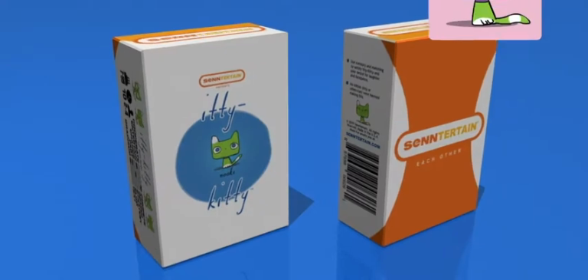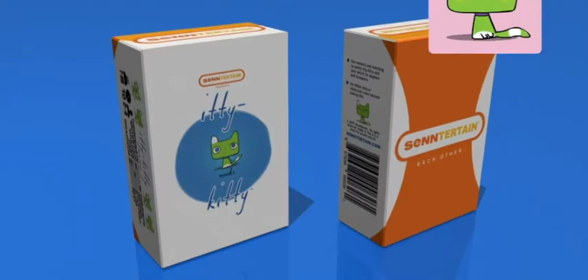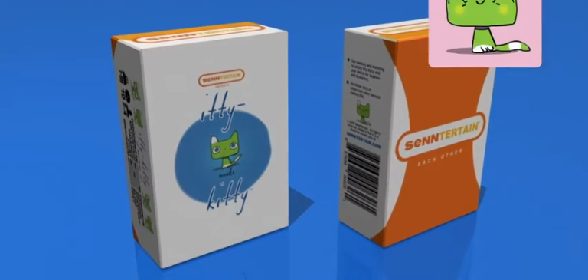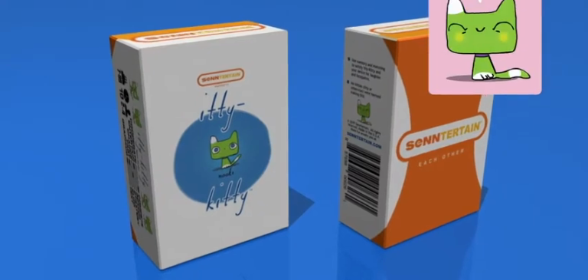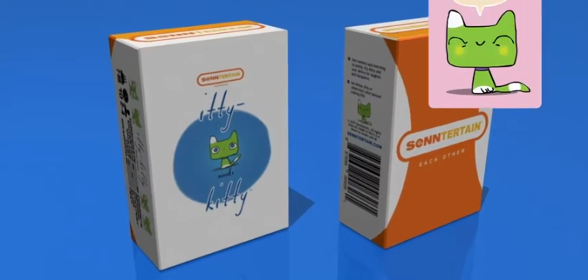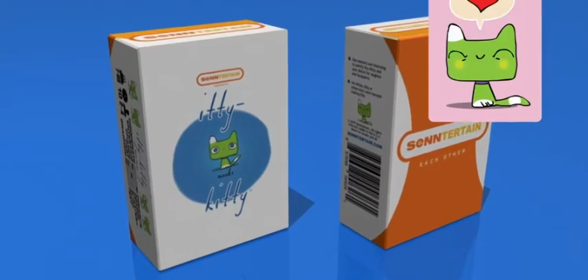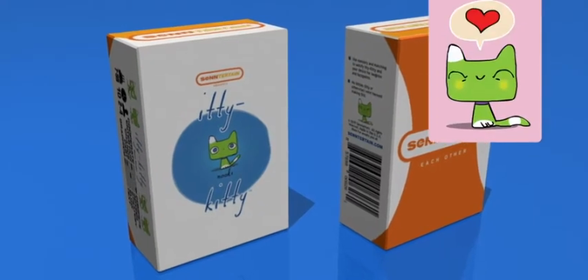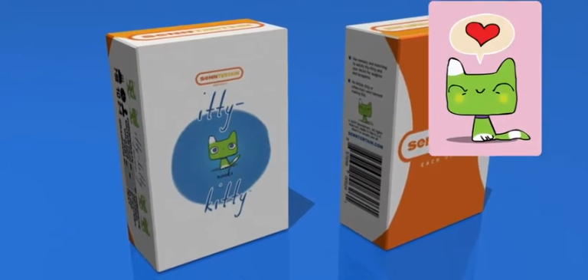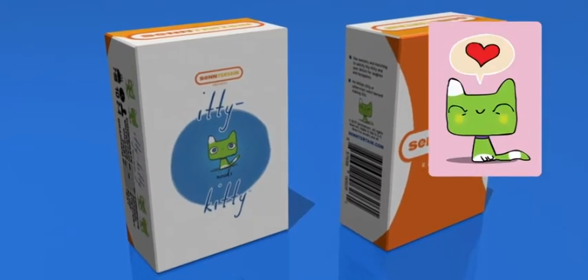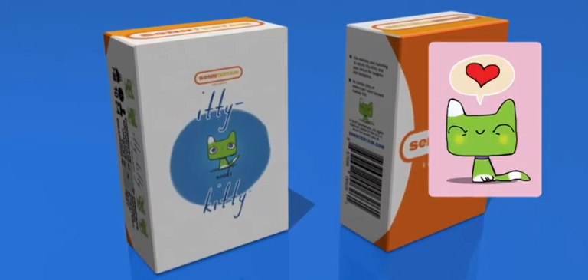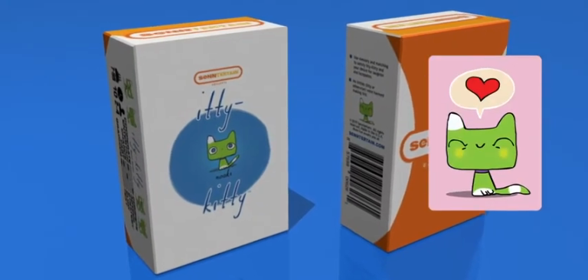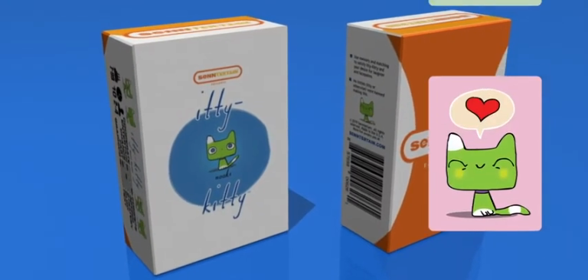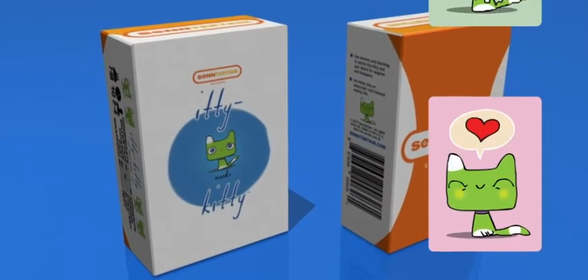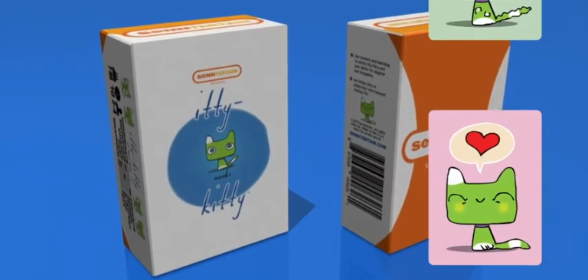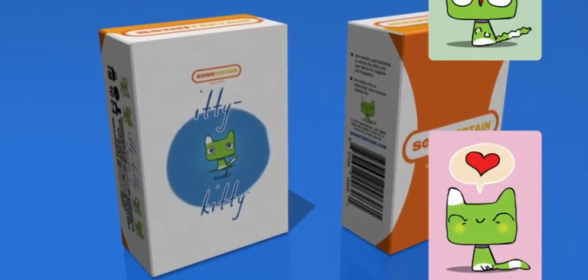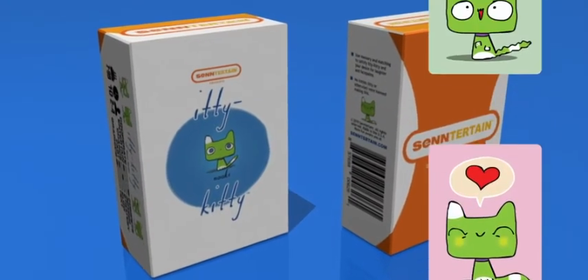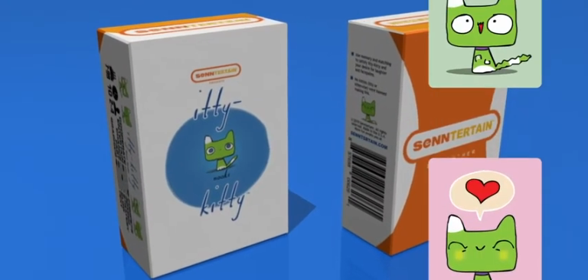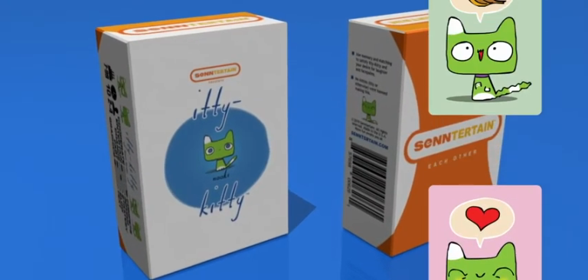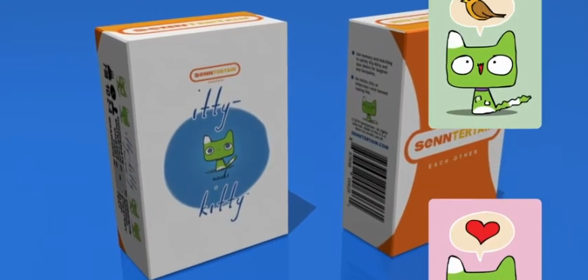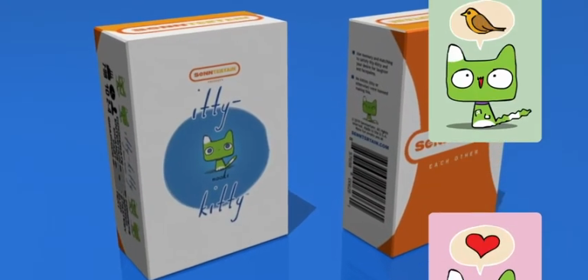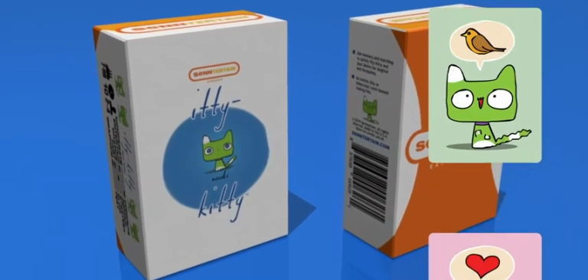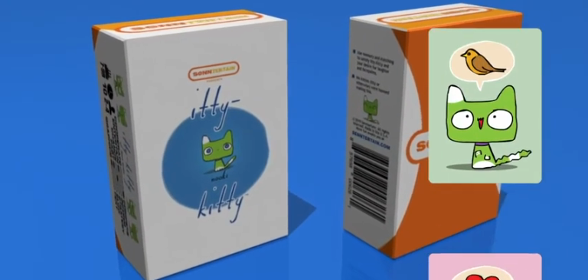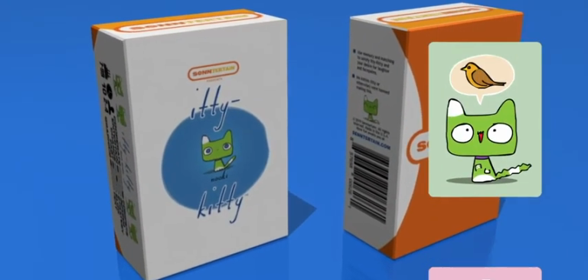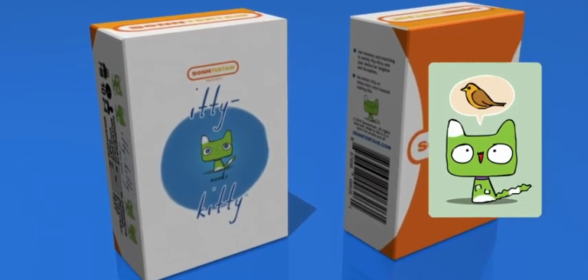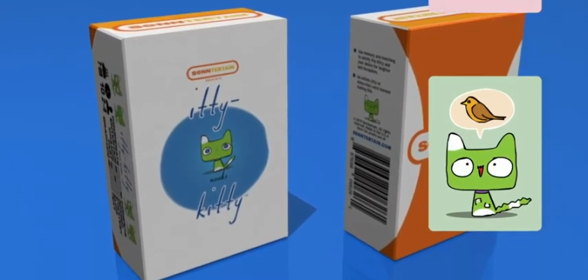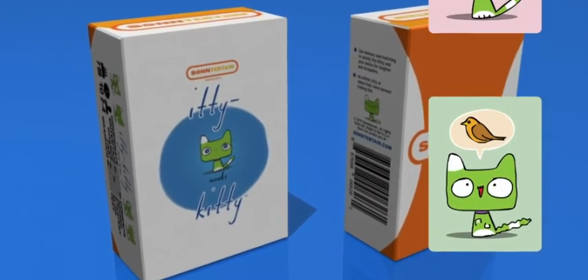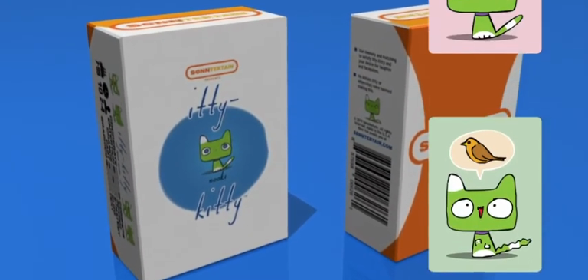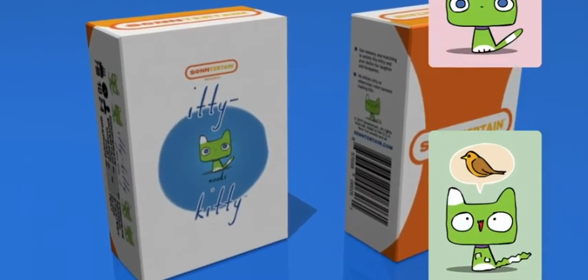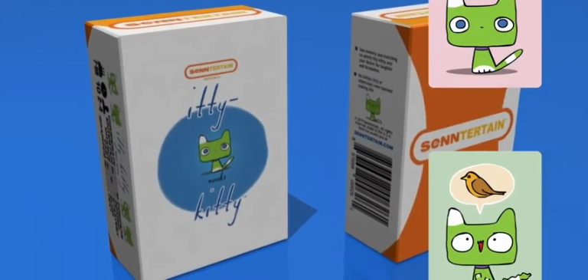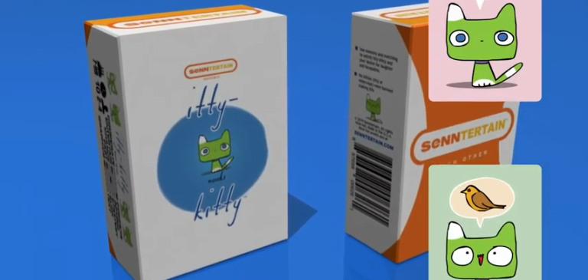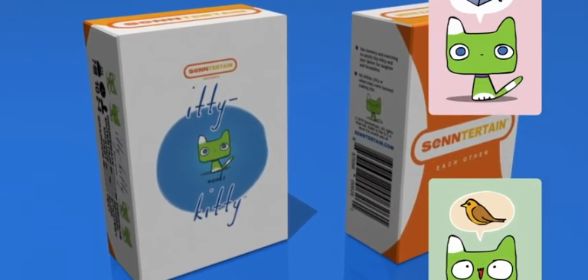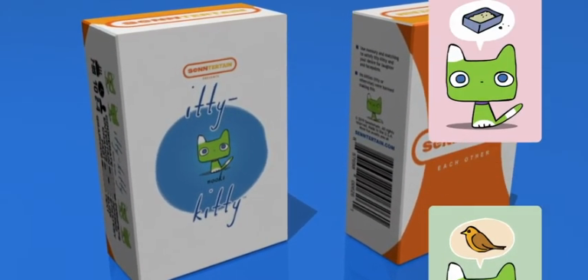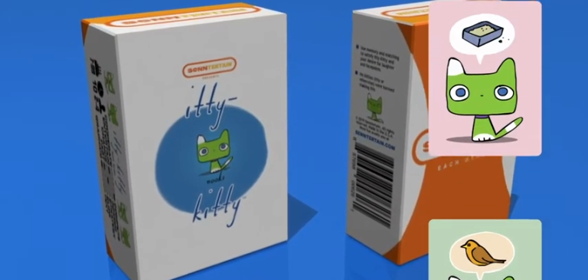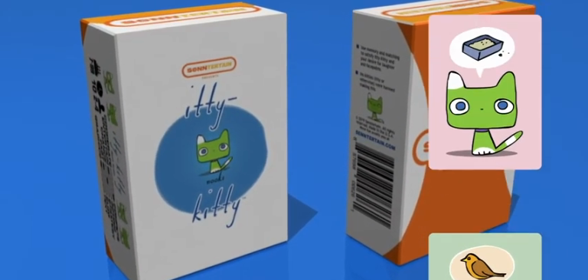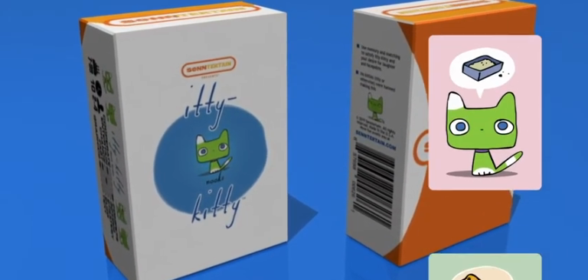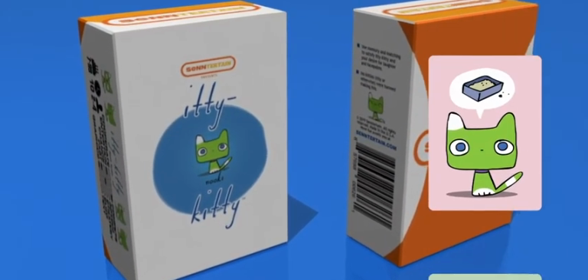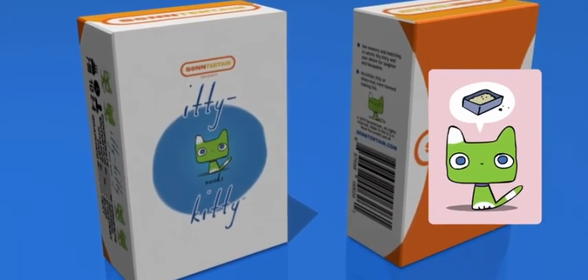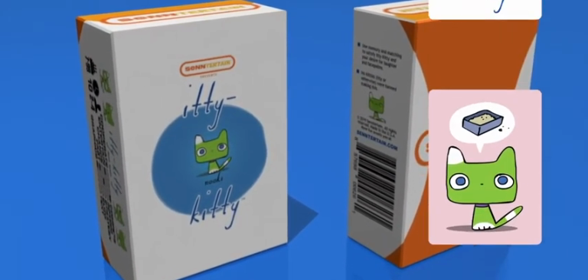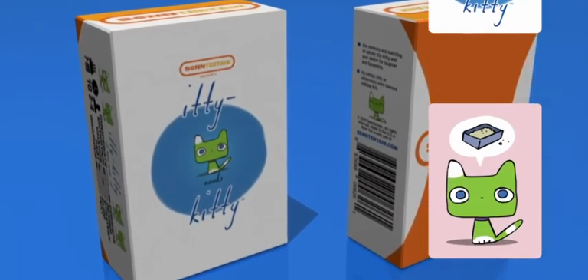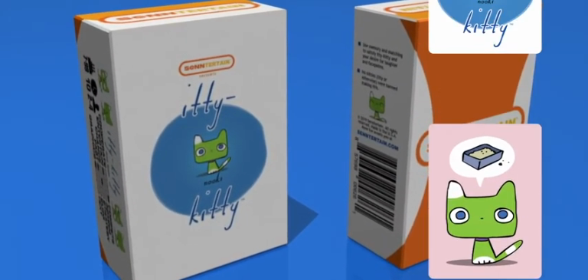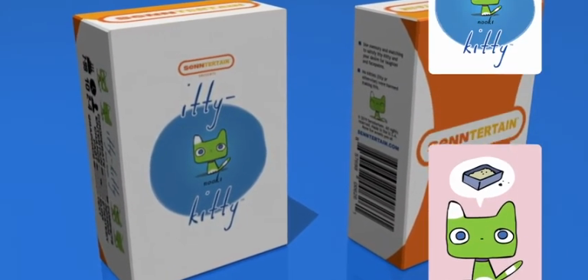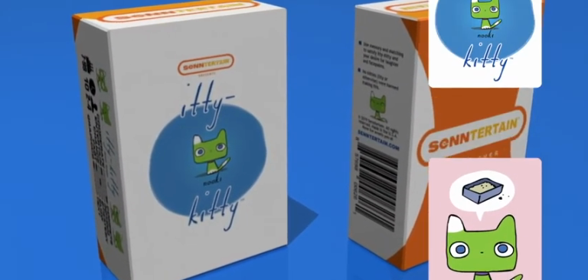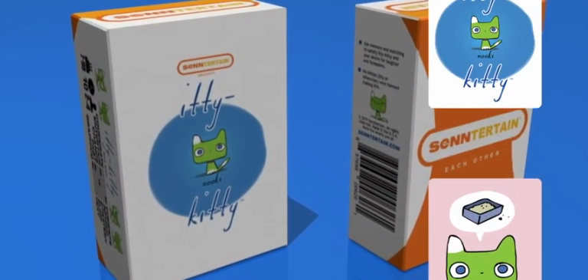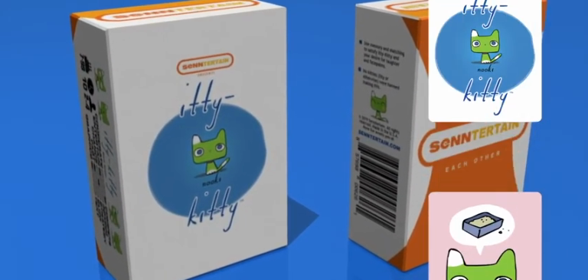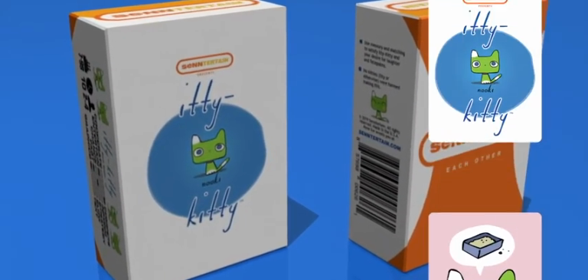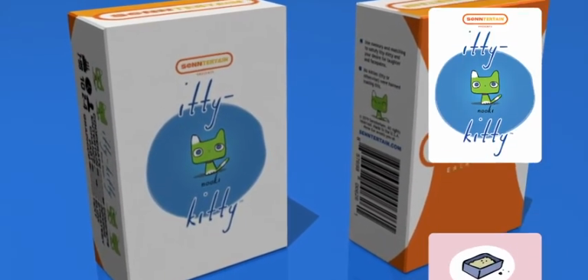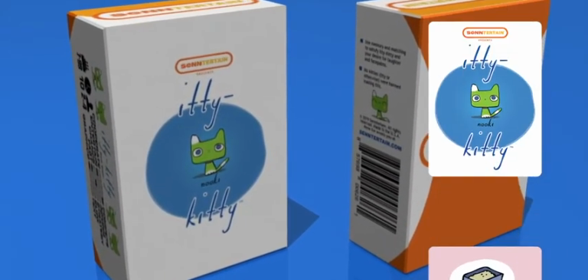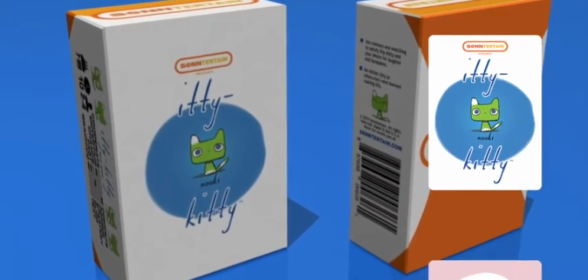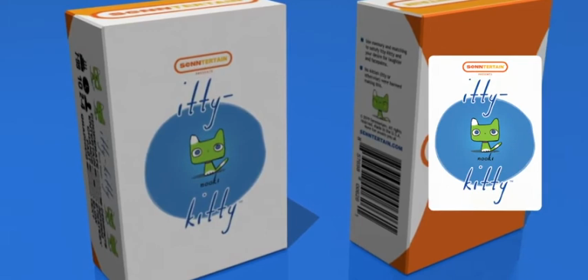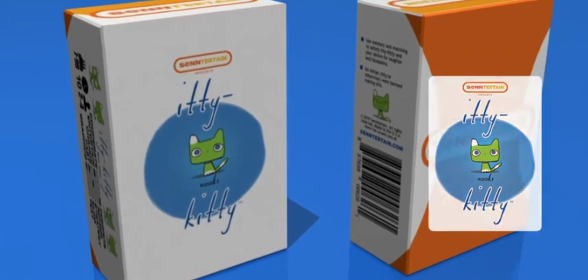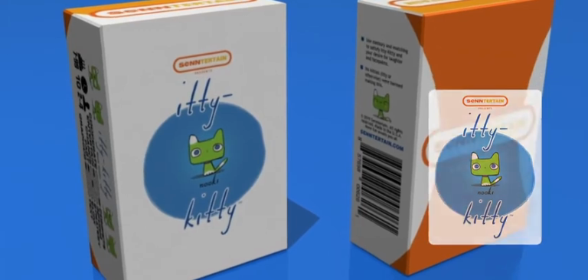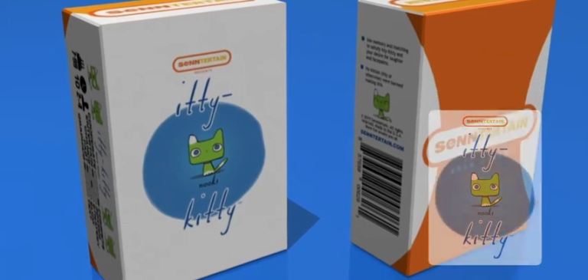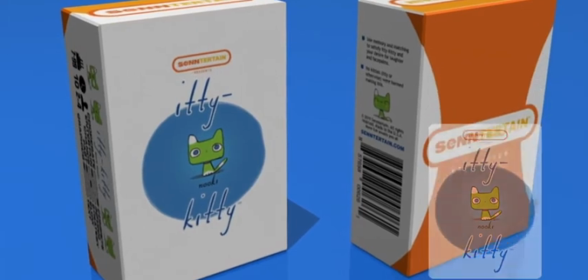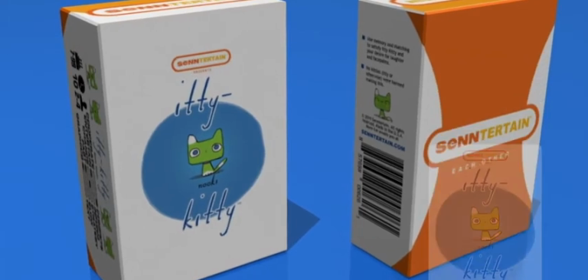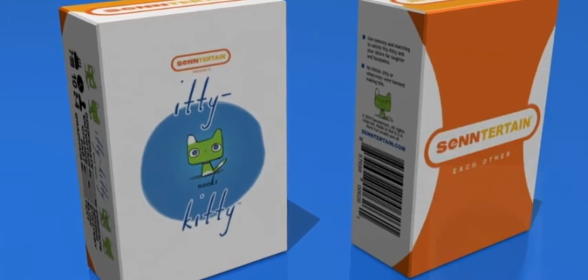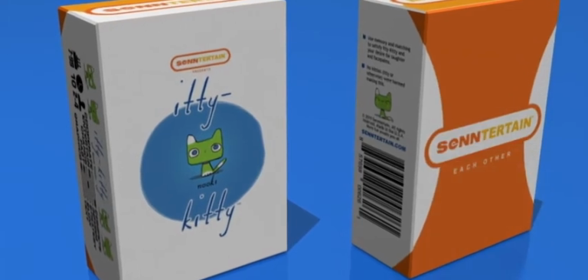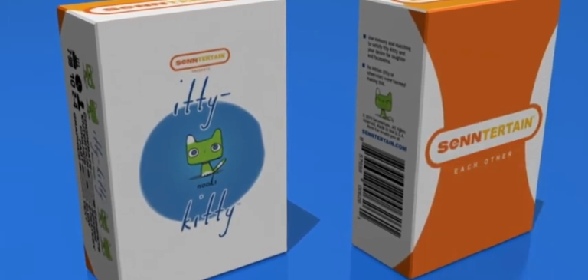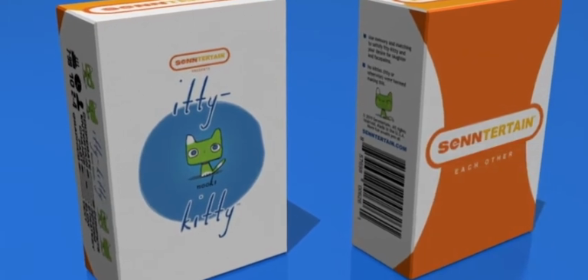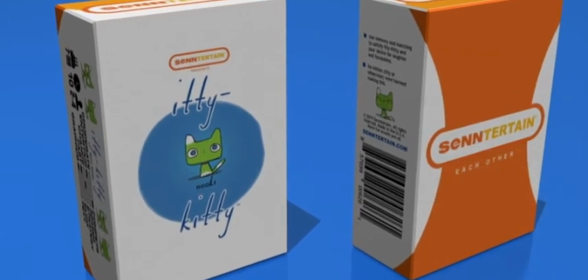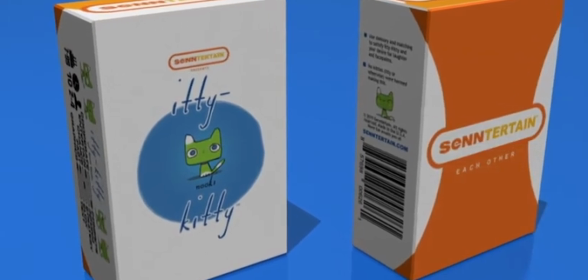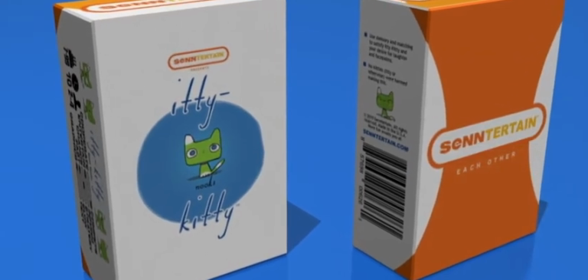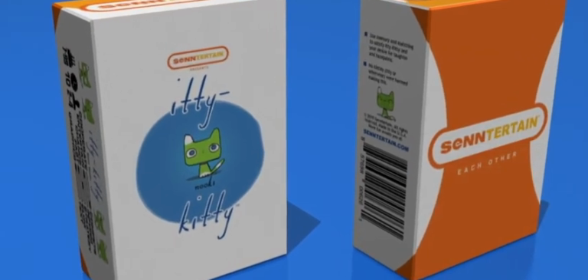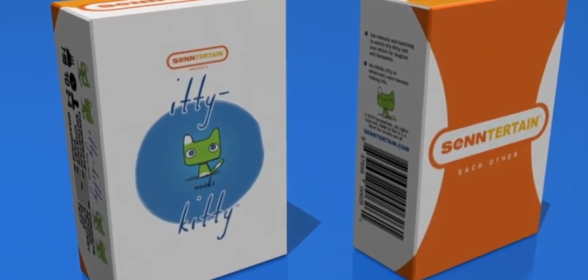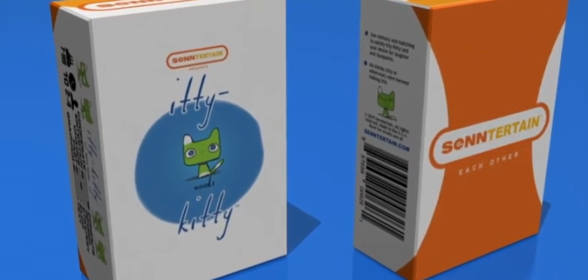Itty Kitty introduces Nuki, a self-assured kitten who knows what she wants. Give her what she wants in this matching and memory game.